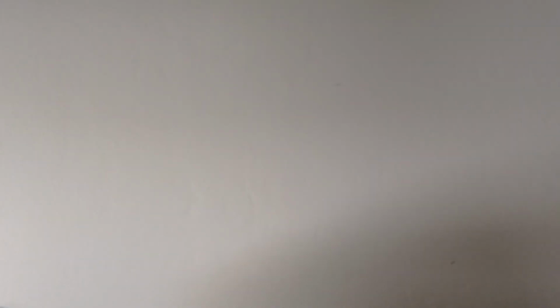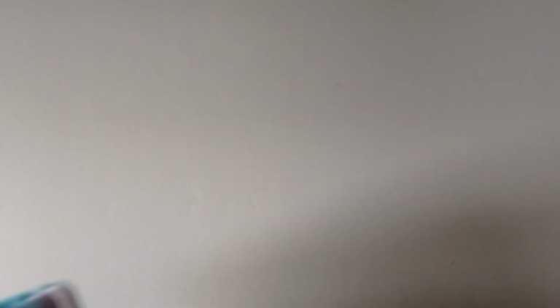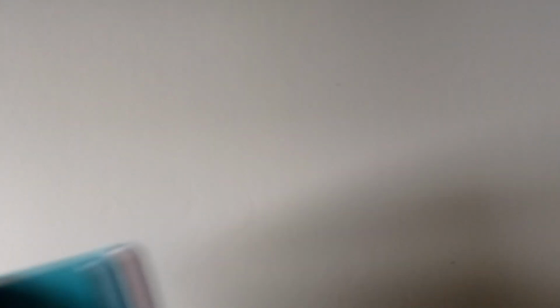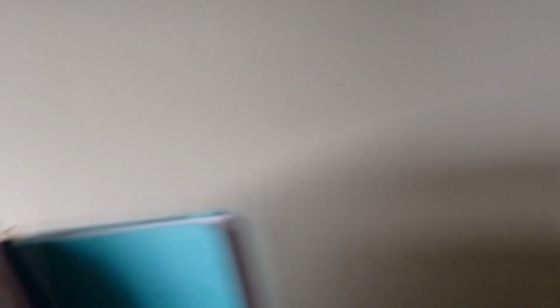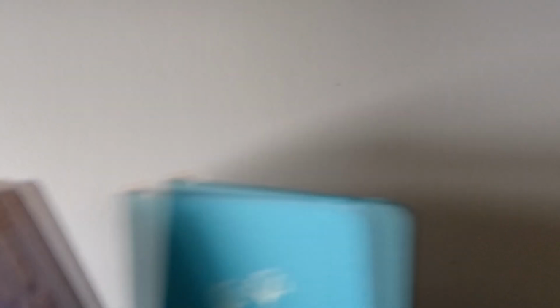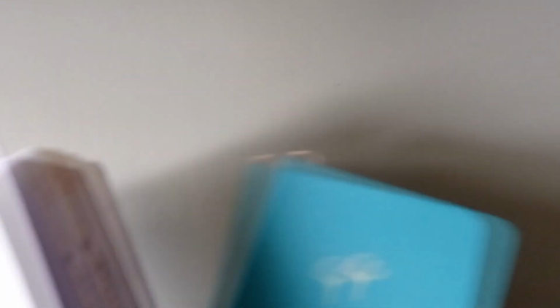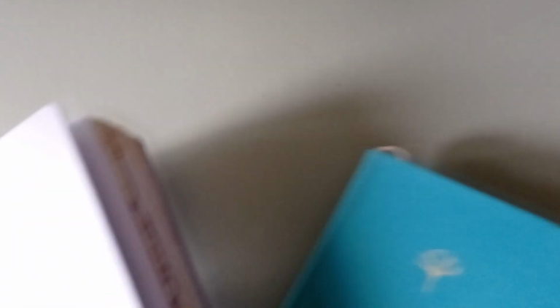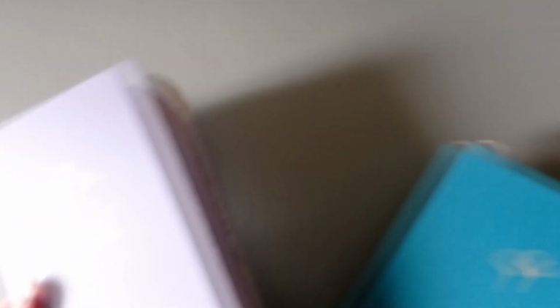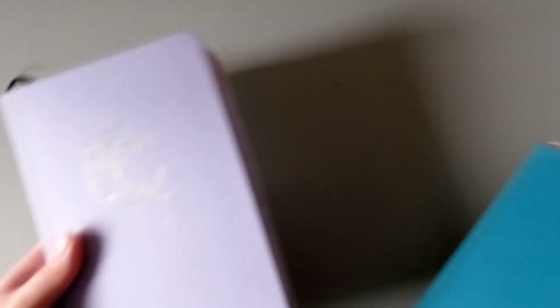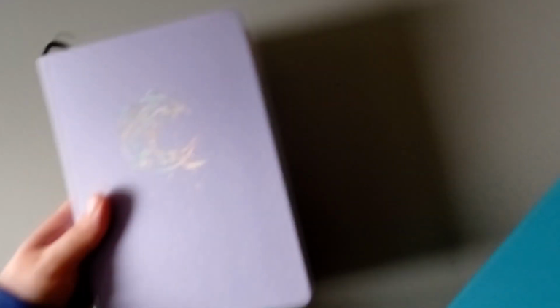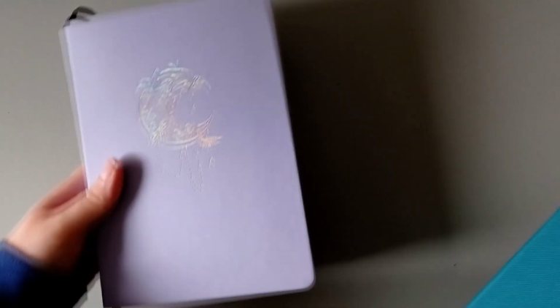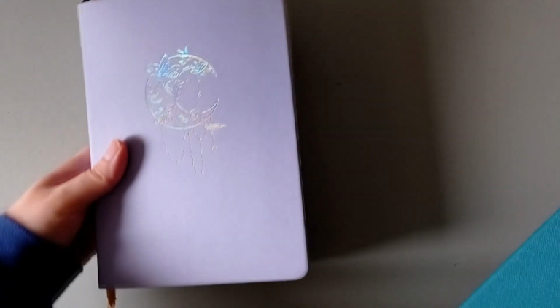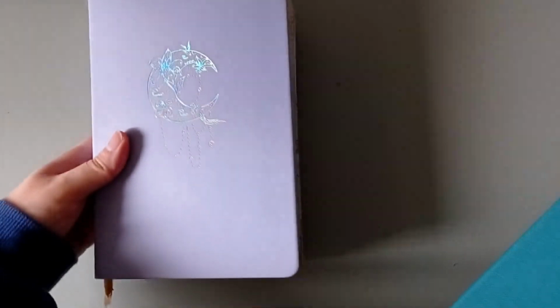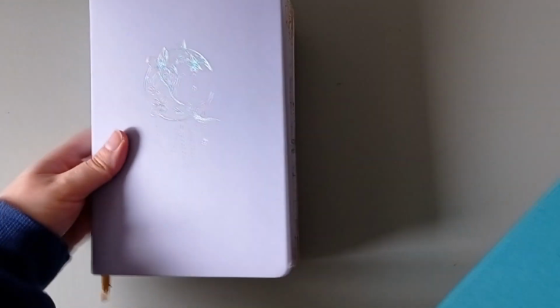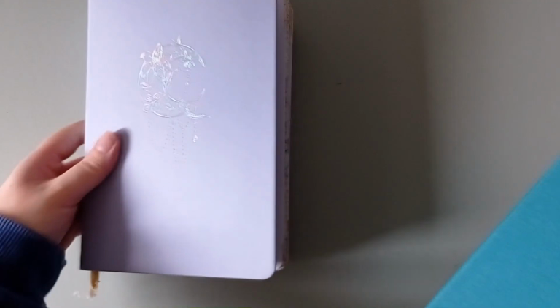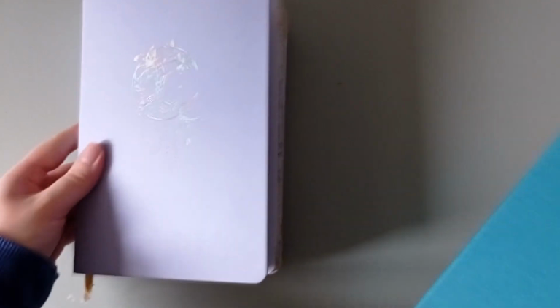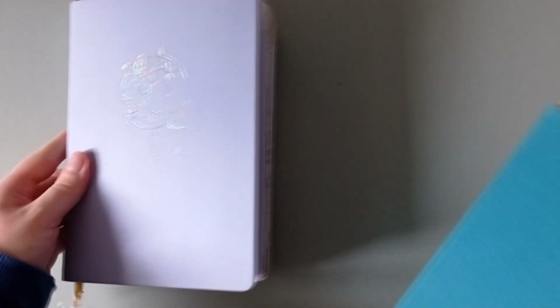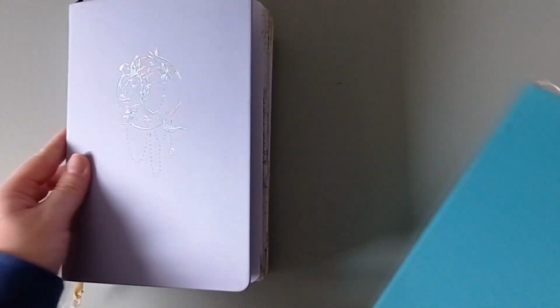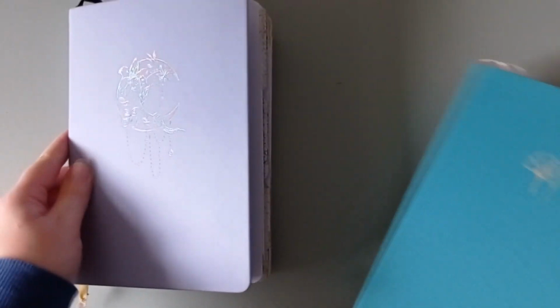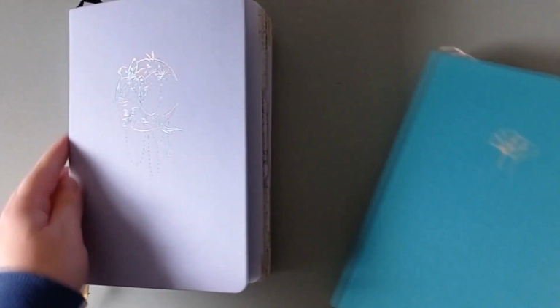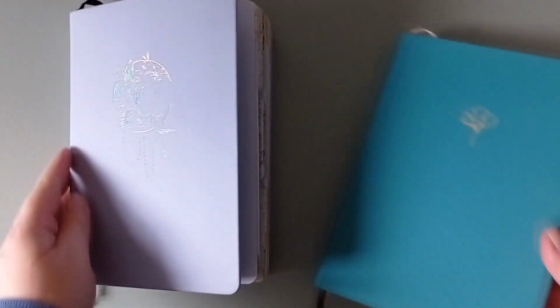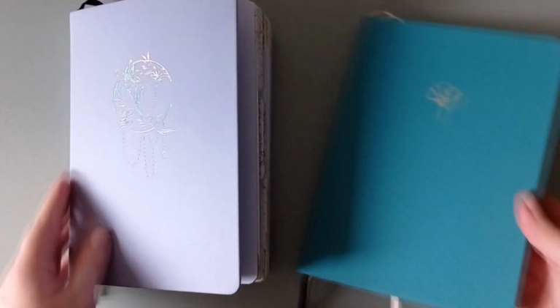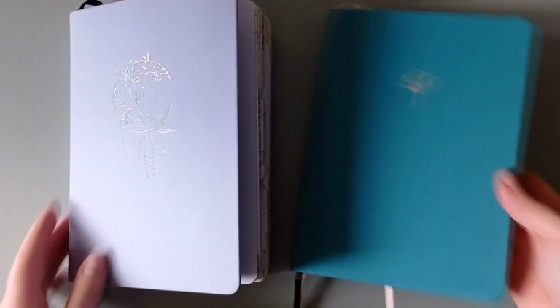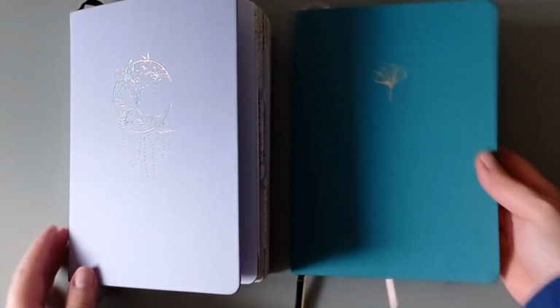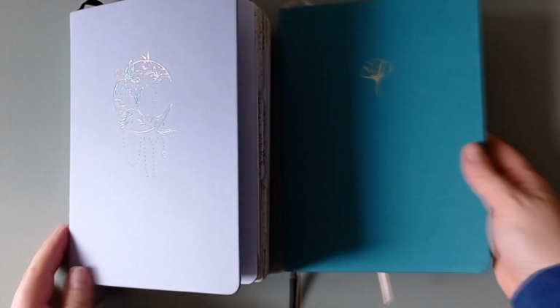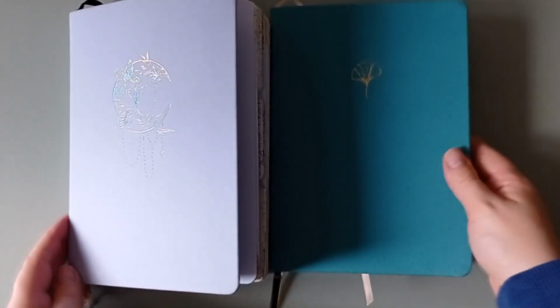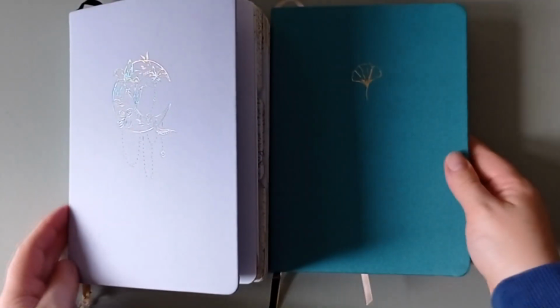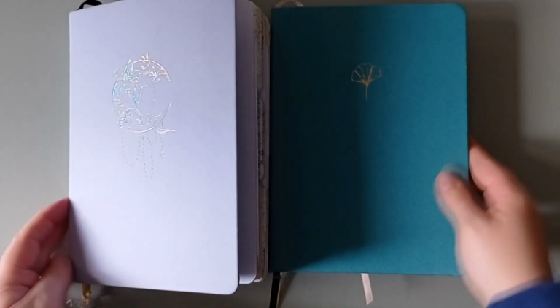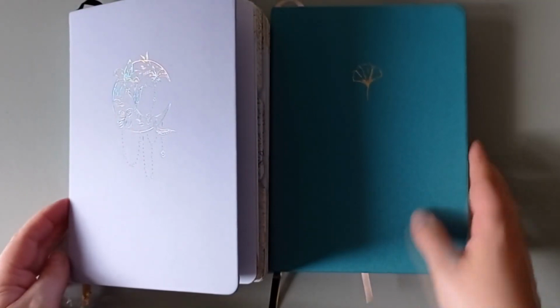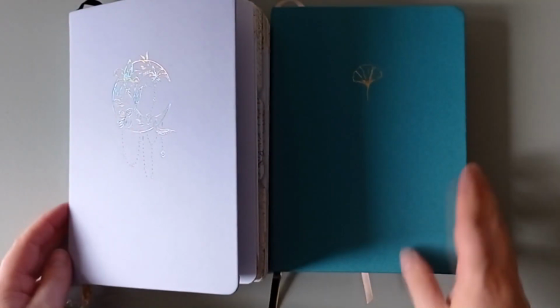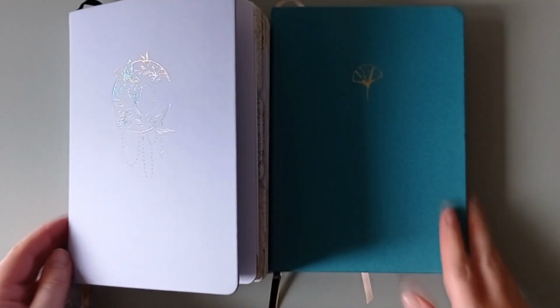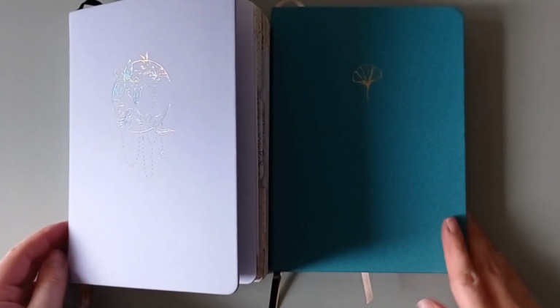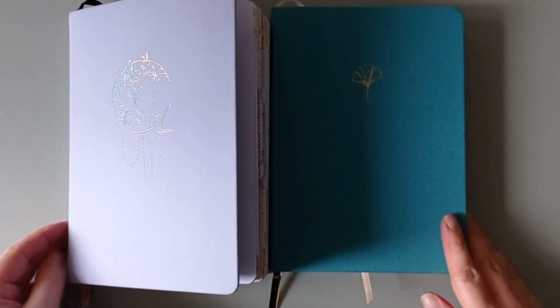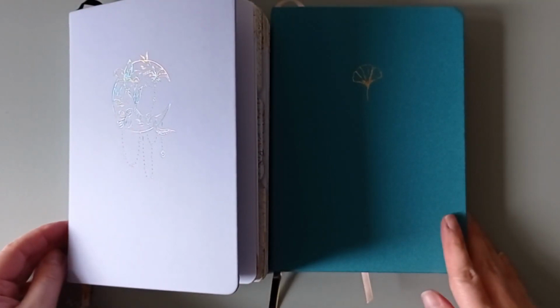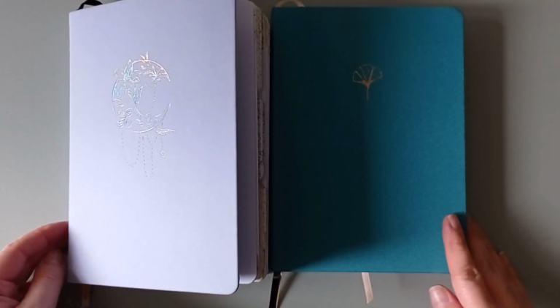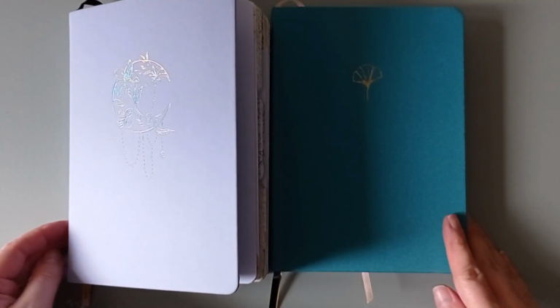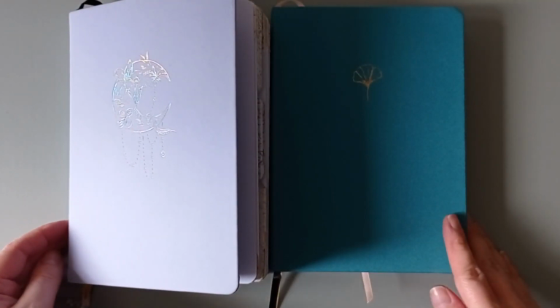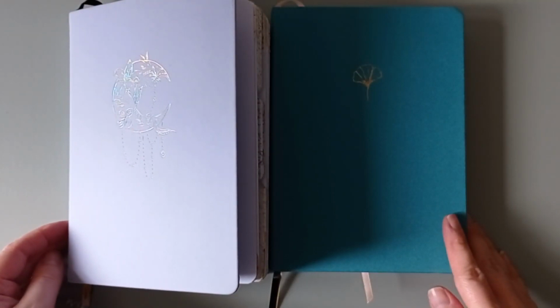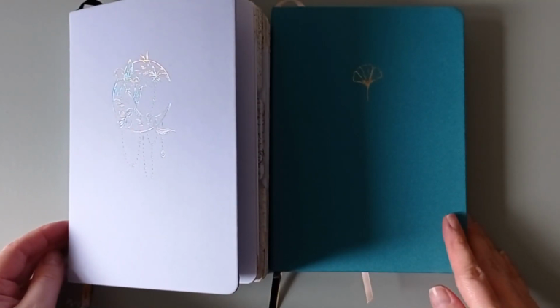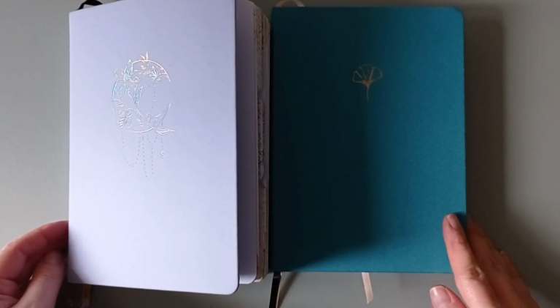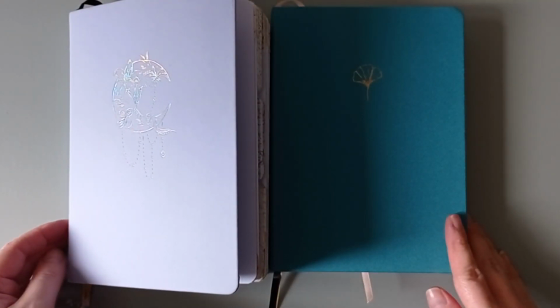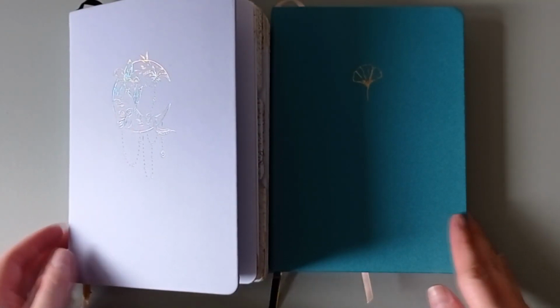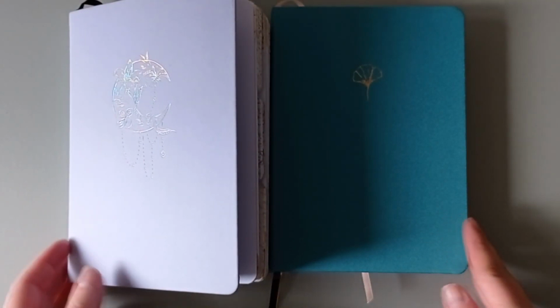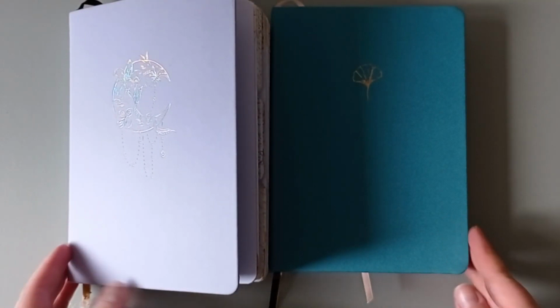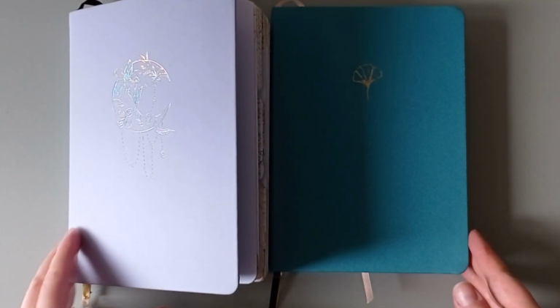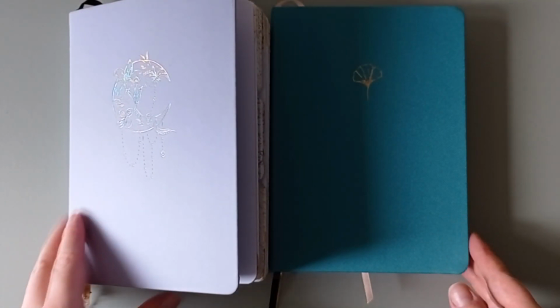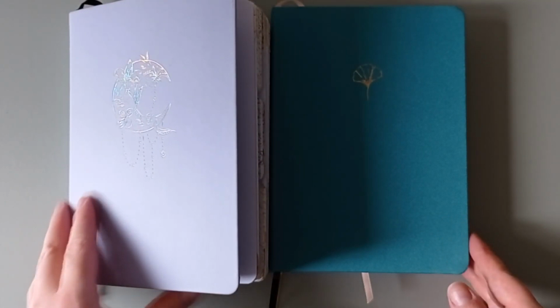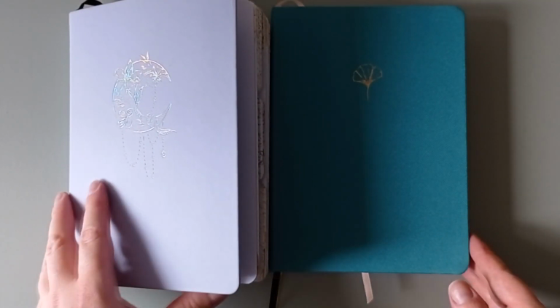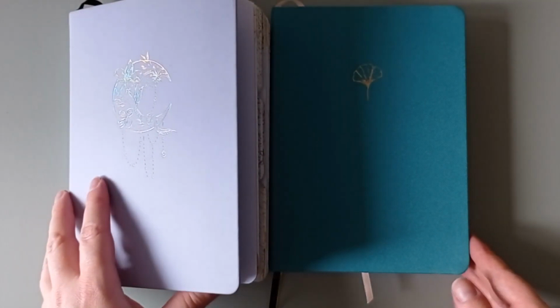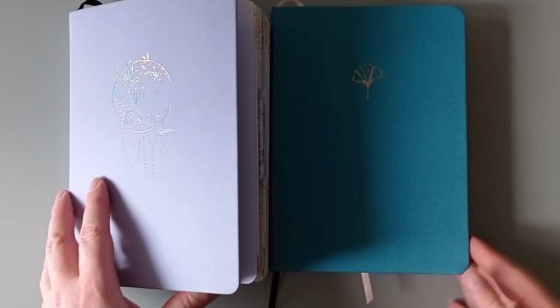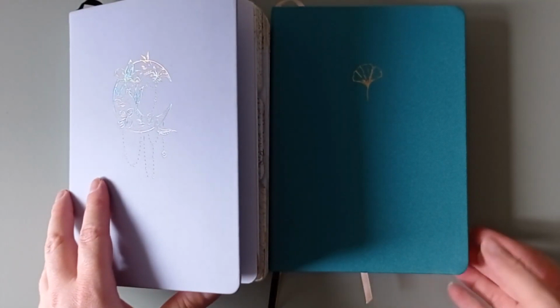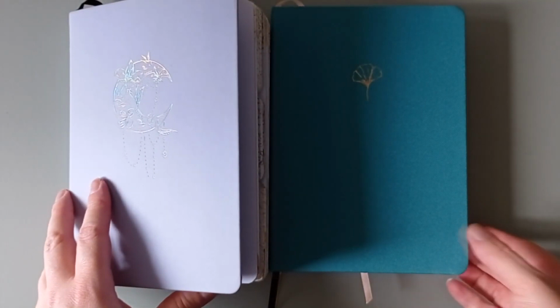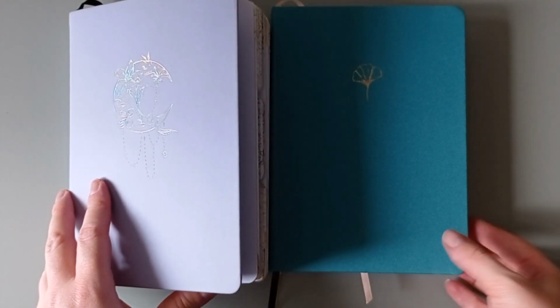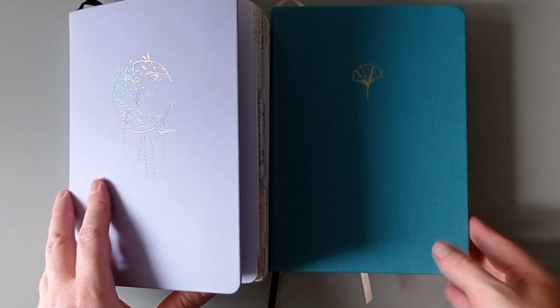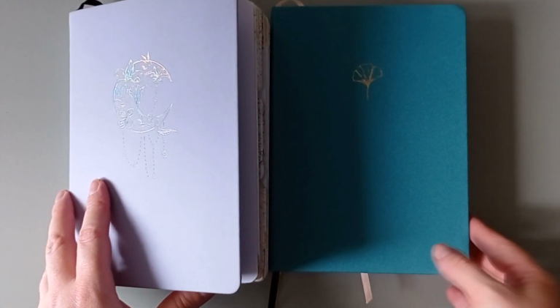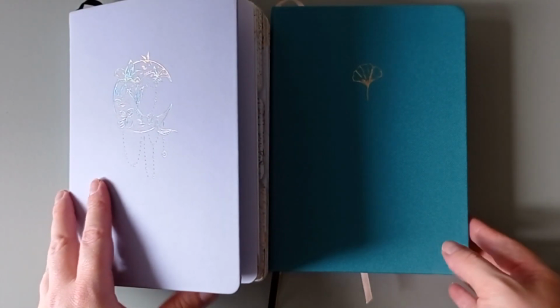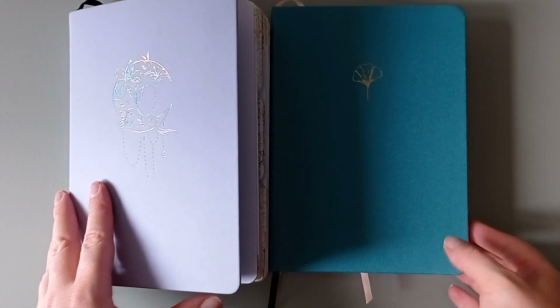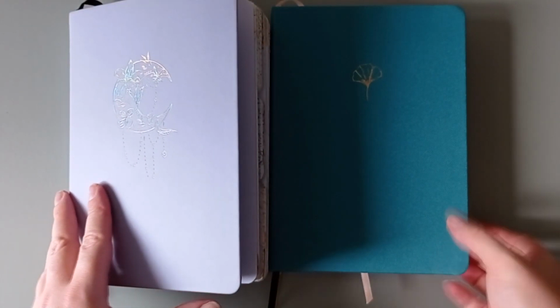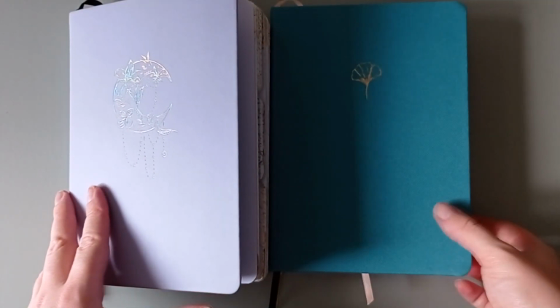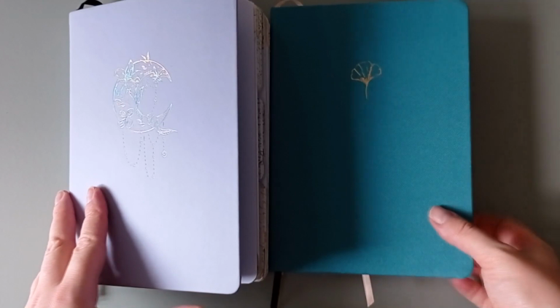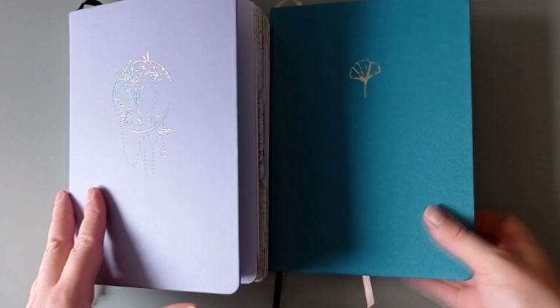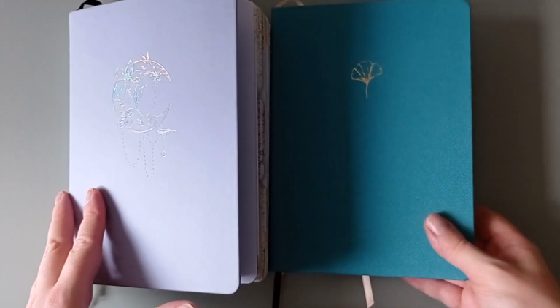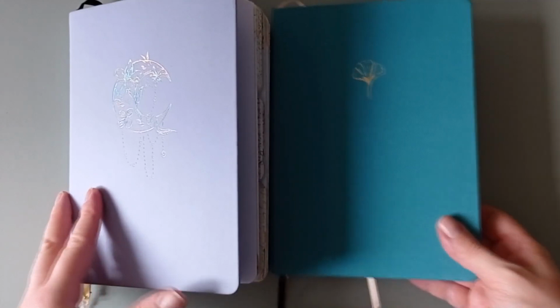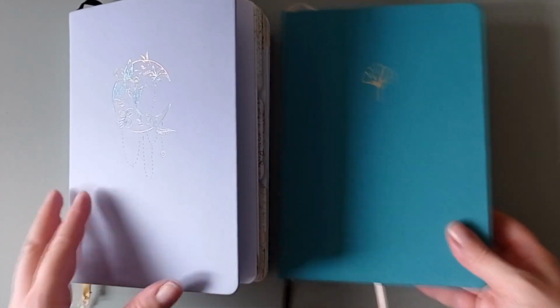Hi everyone, welcome back to my channel and if you're new, welcome. I'm Anne Stefania. Today I'm gonna update my reading journal.